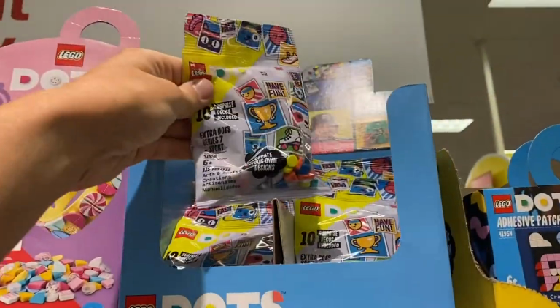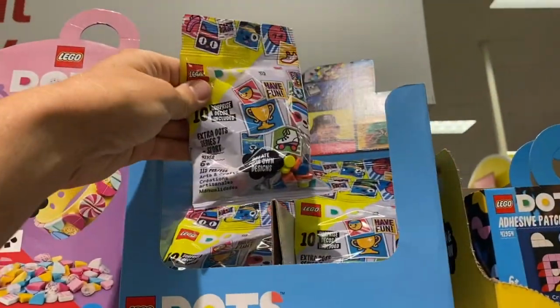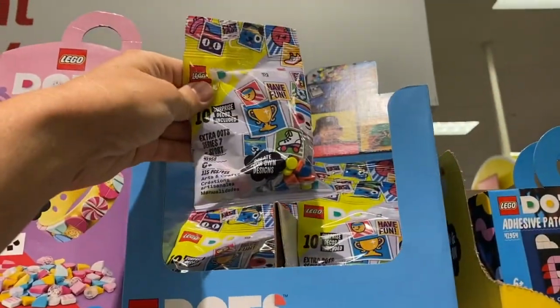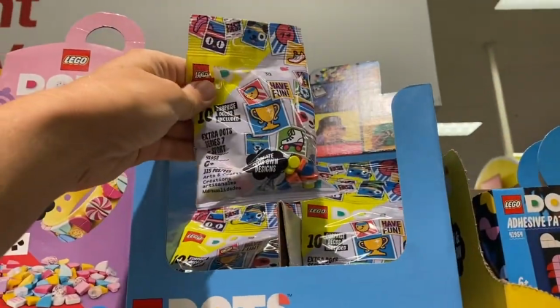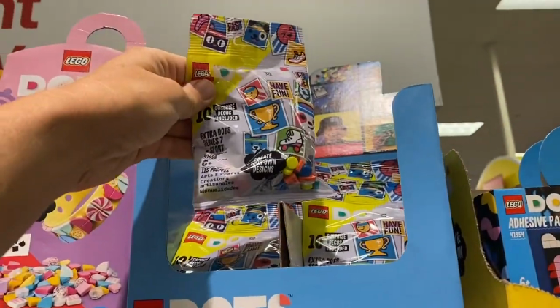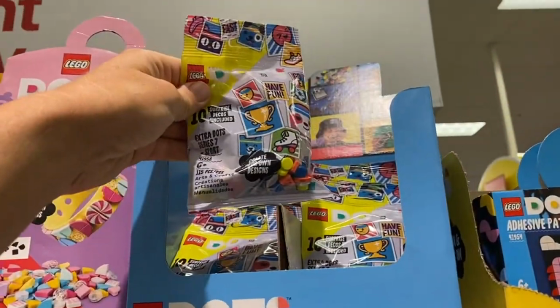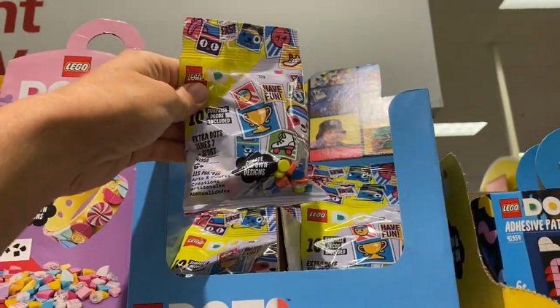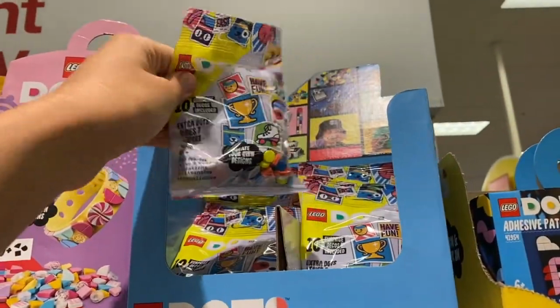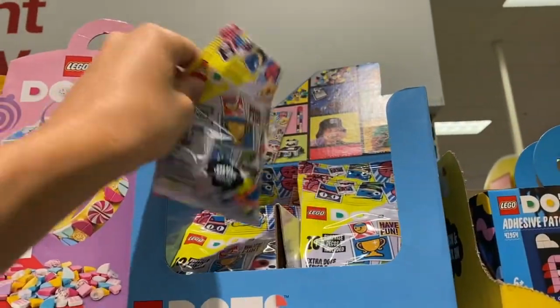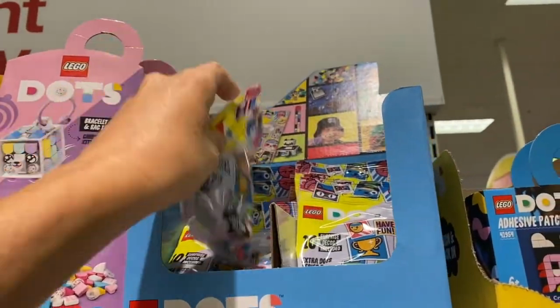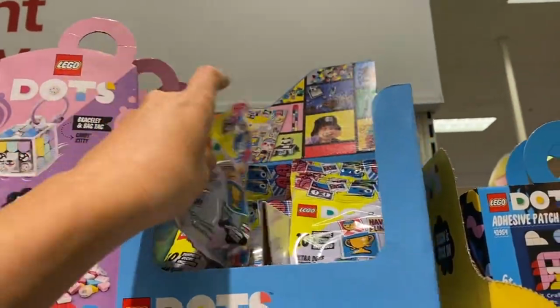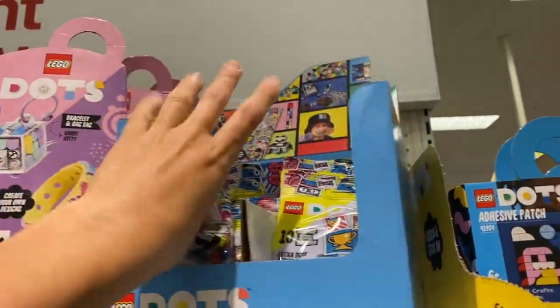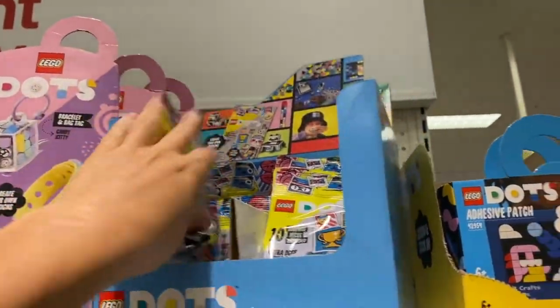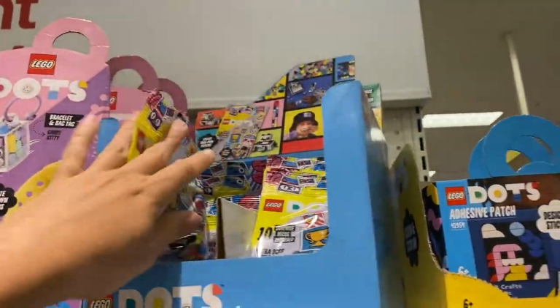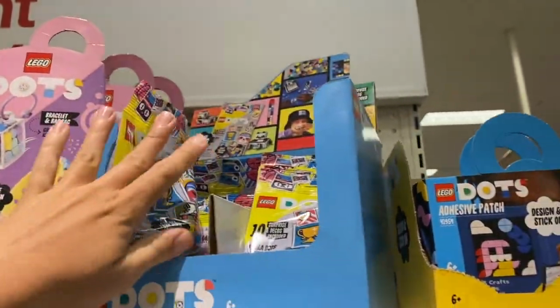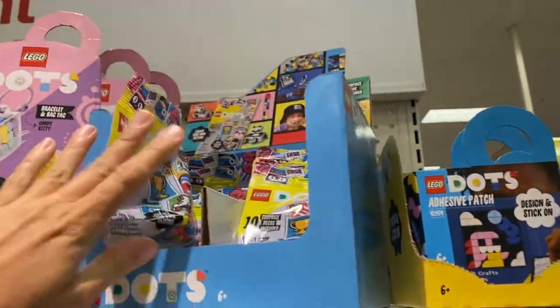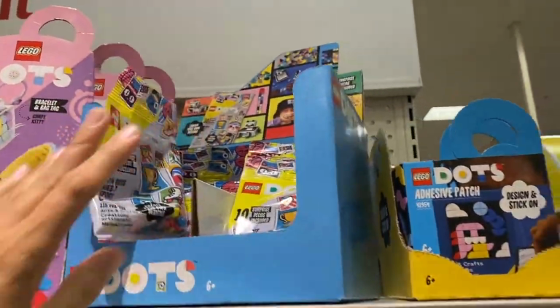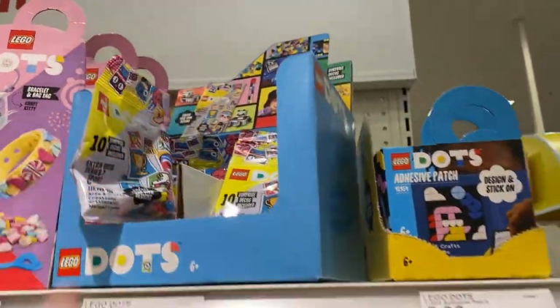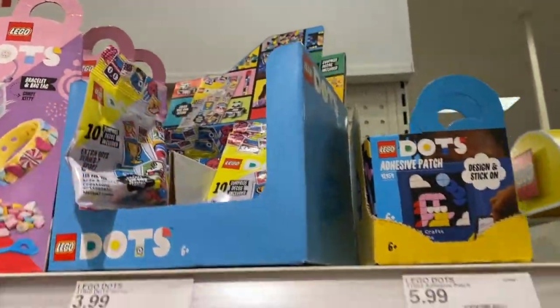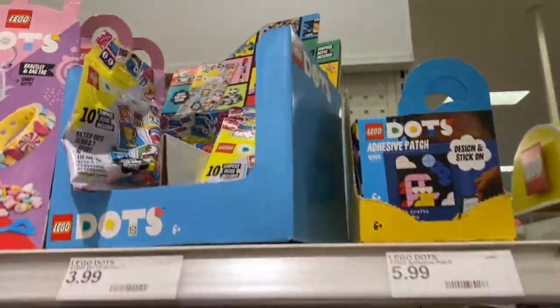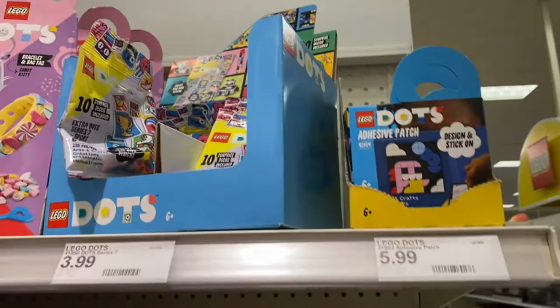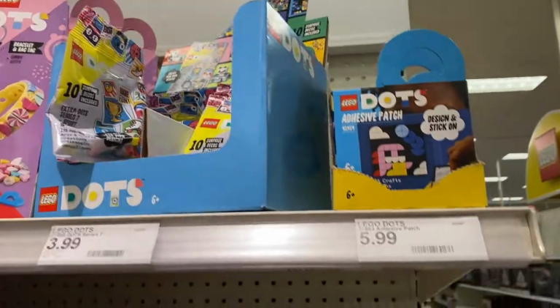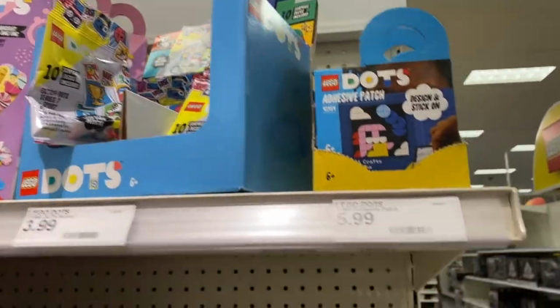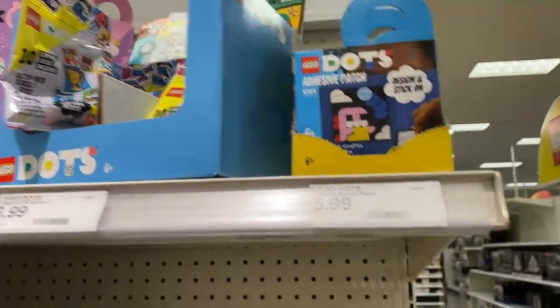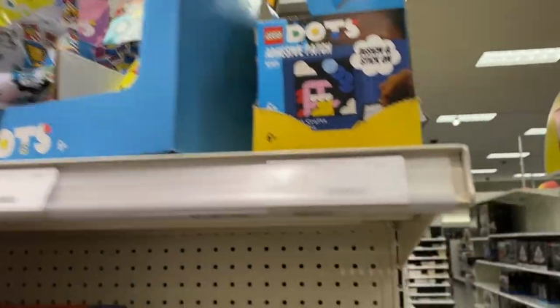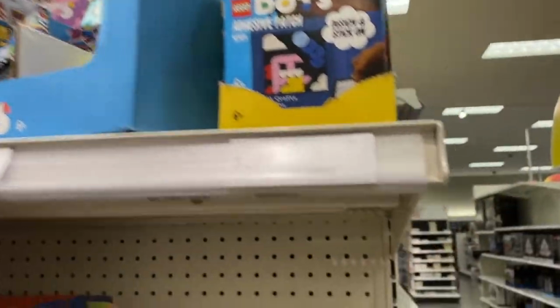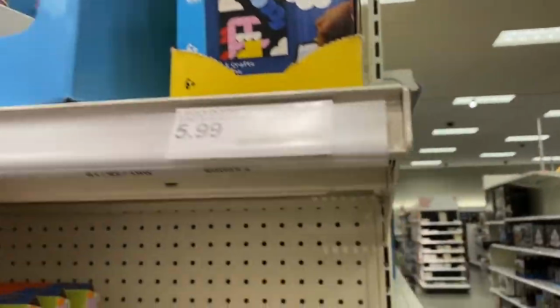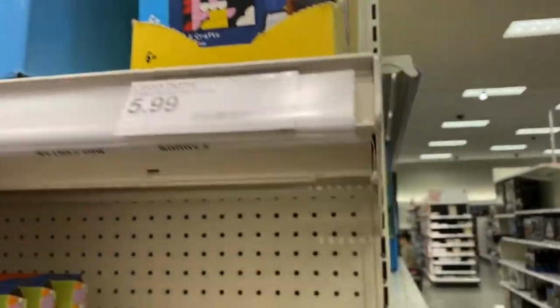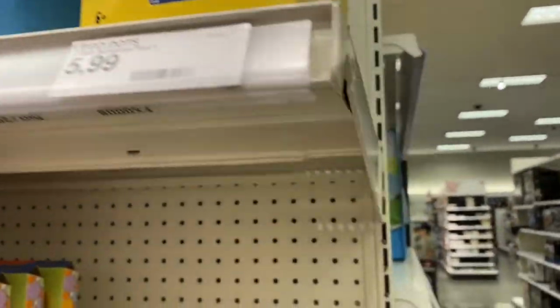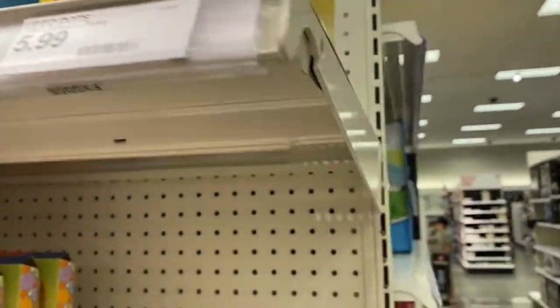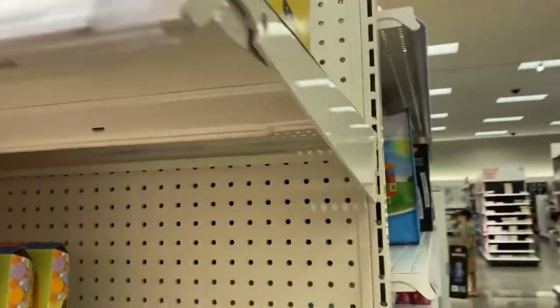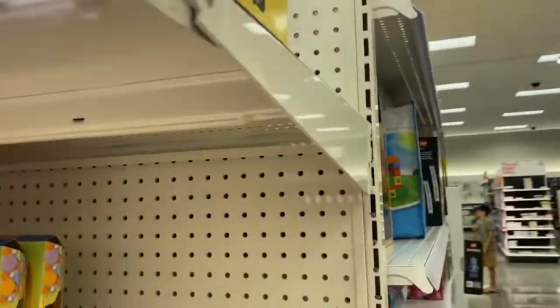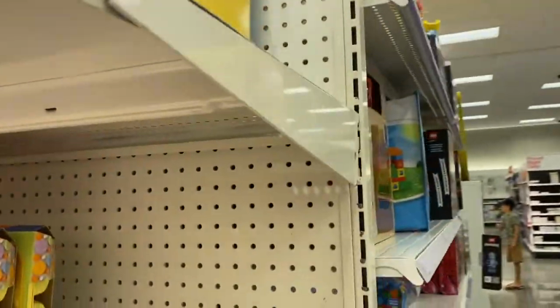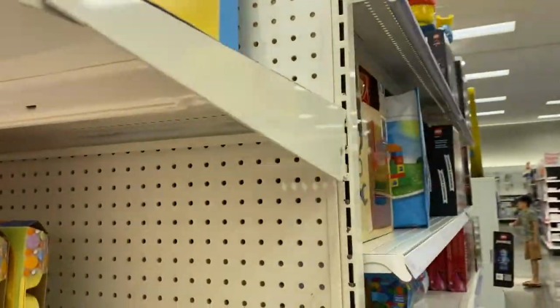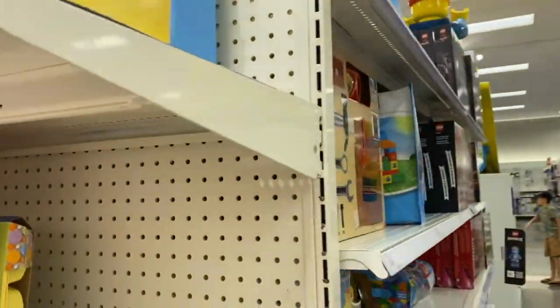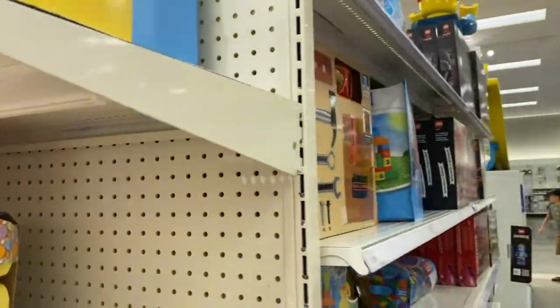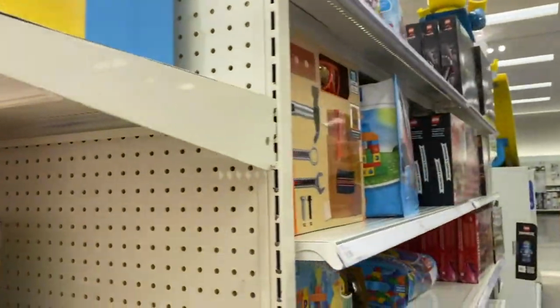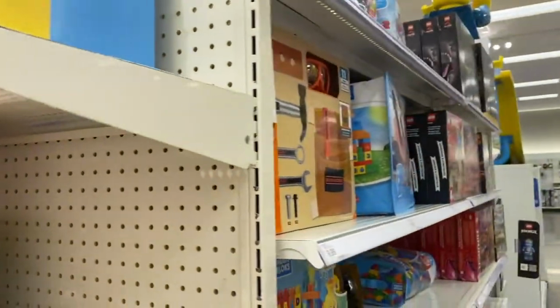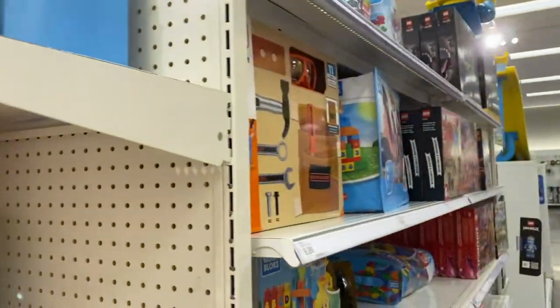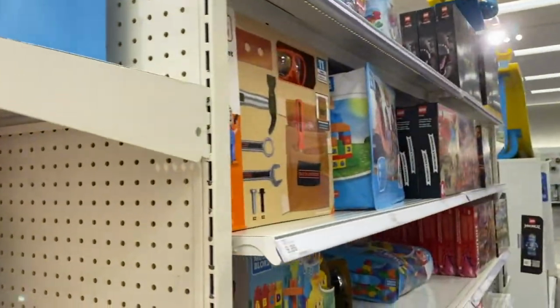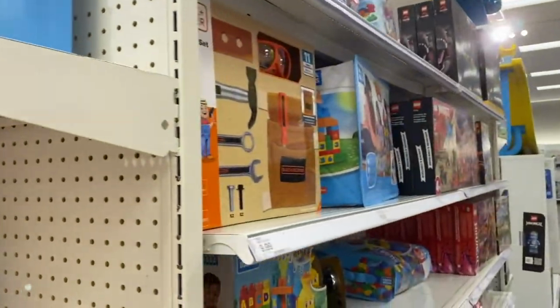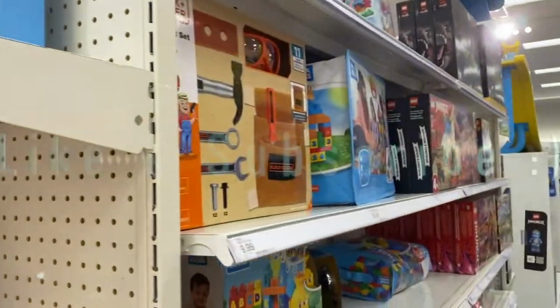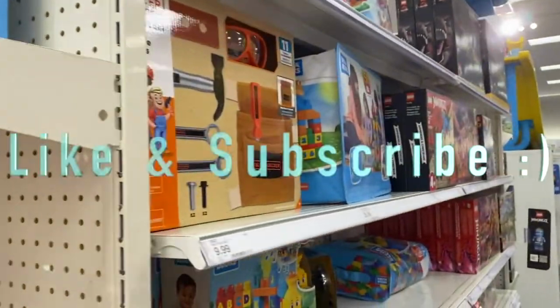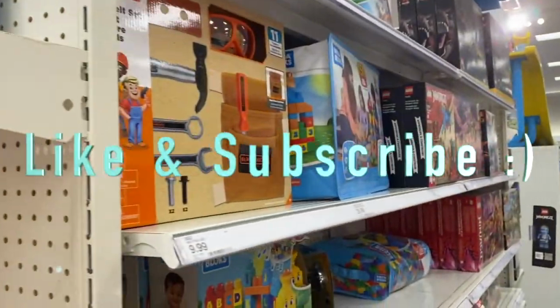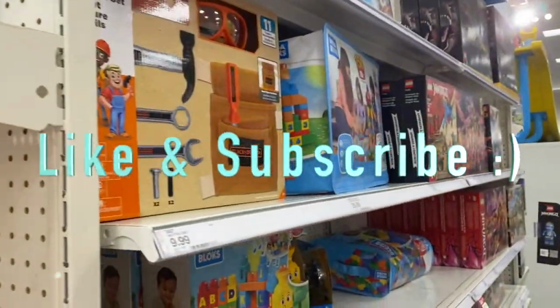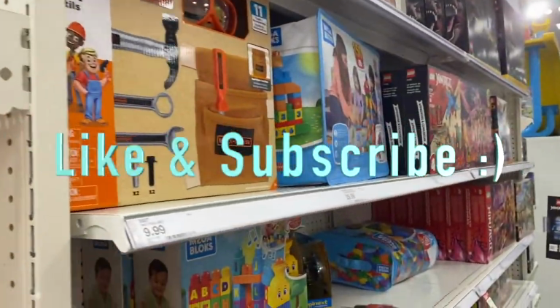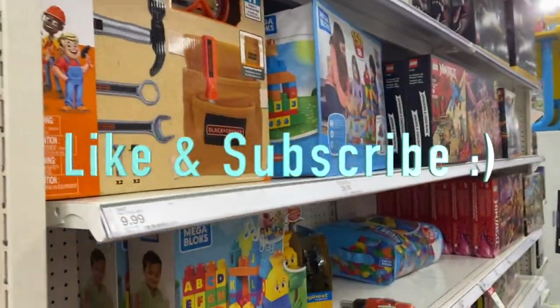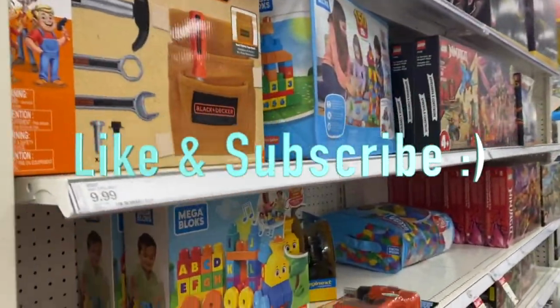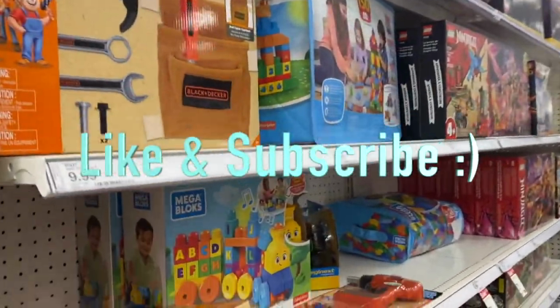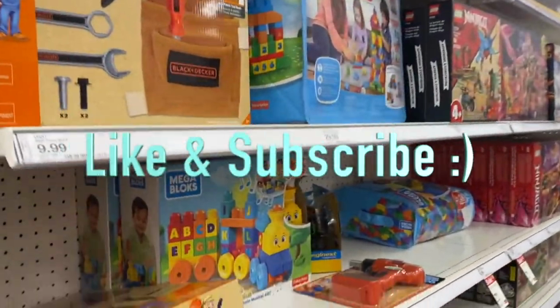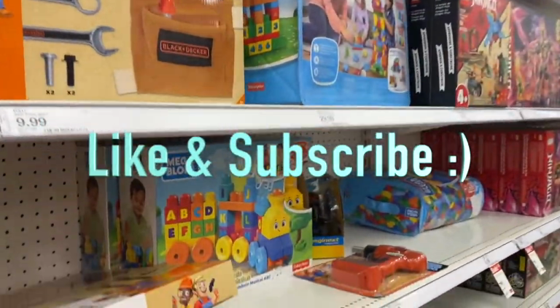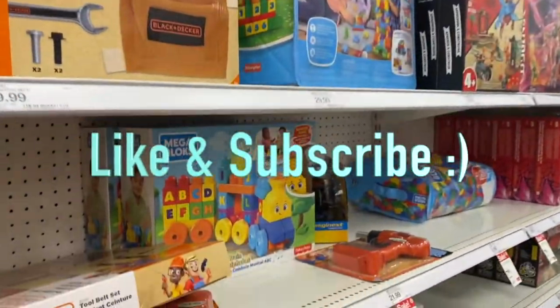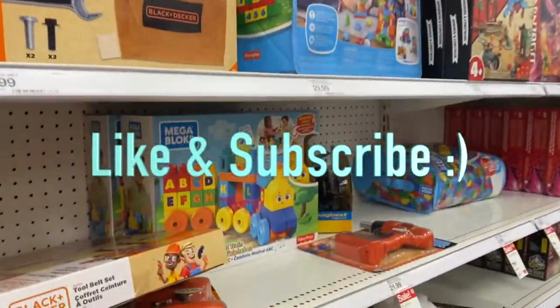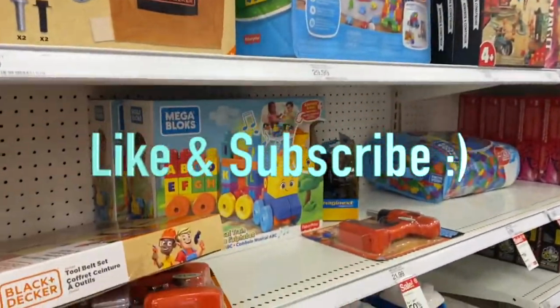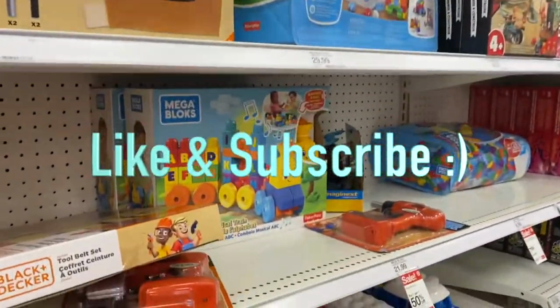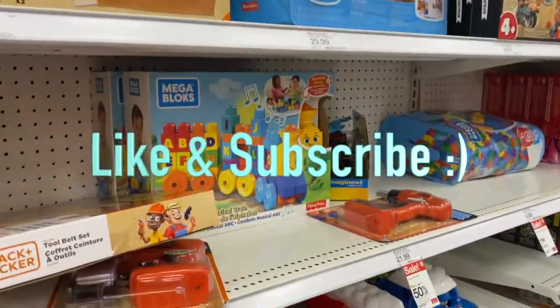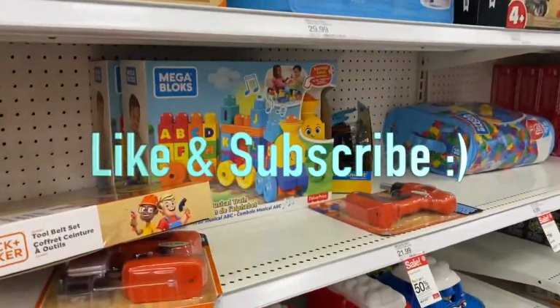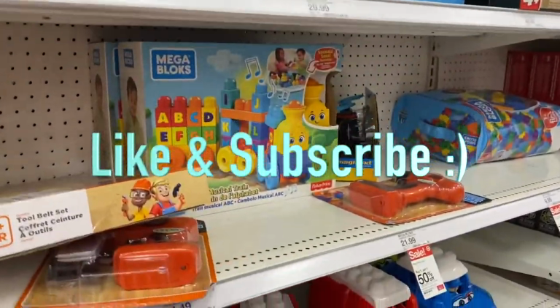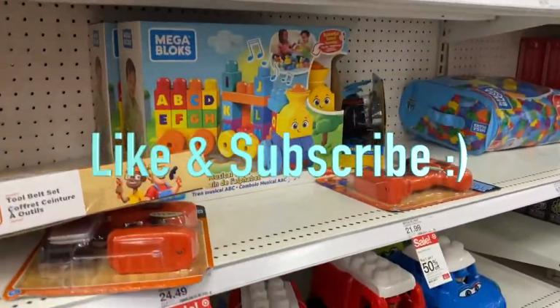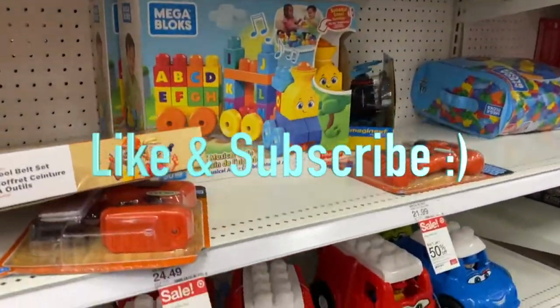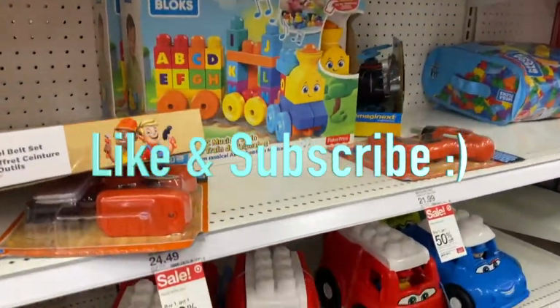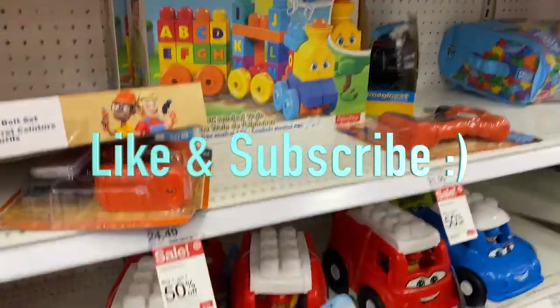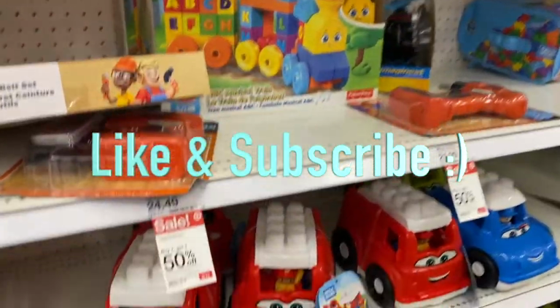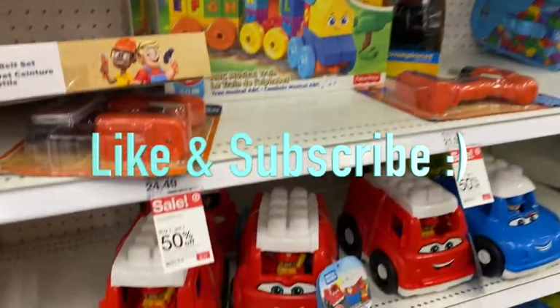There aren't too many sales — not as many as I thought there would be. Are there any toys you've seen that you like? Please remember to like this video and subscribe.